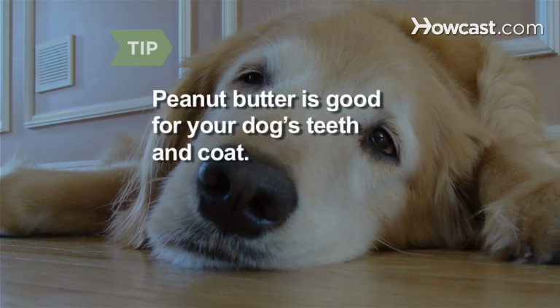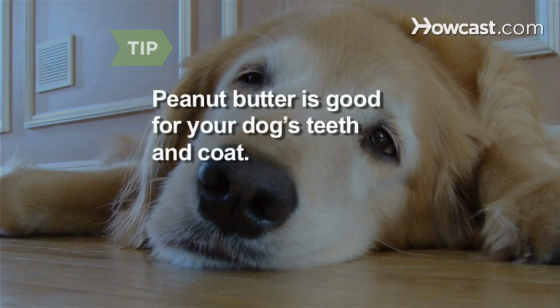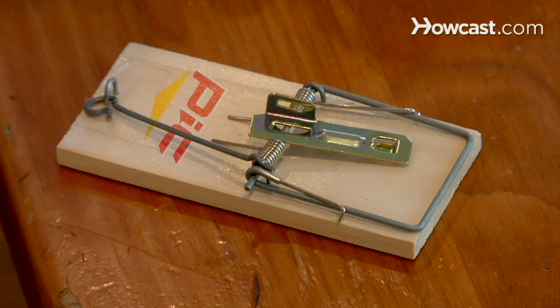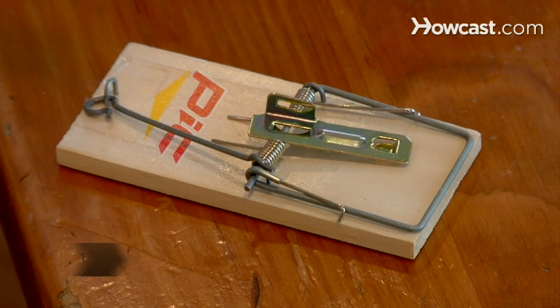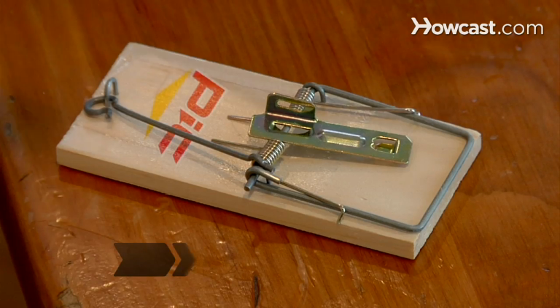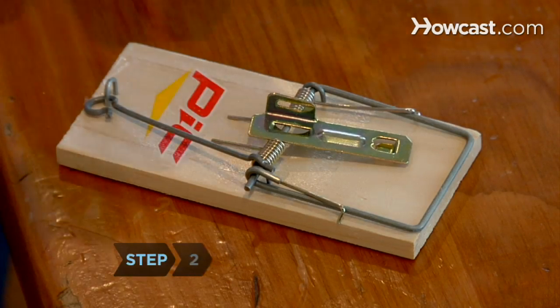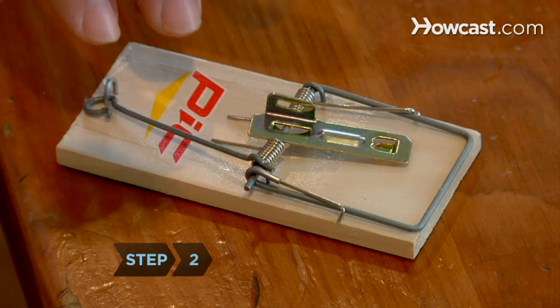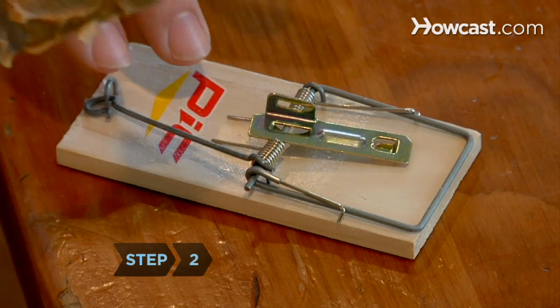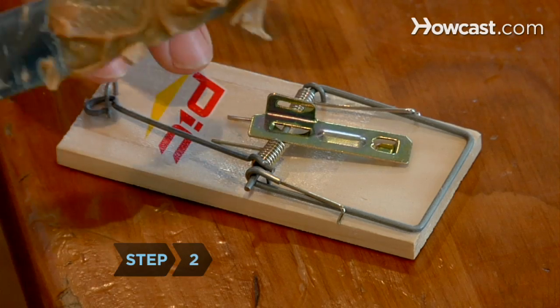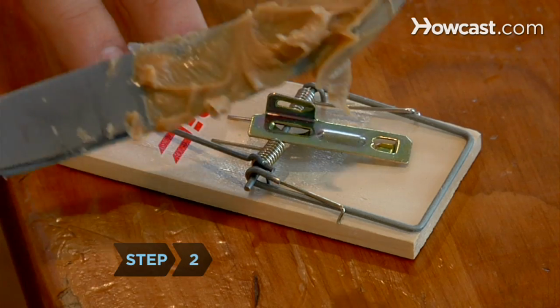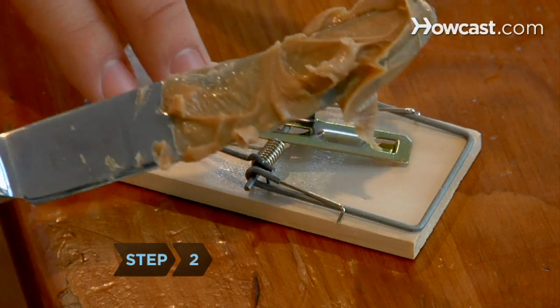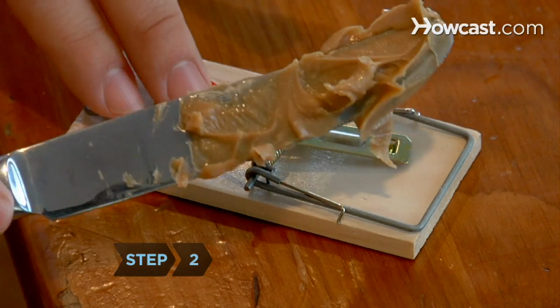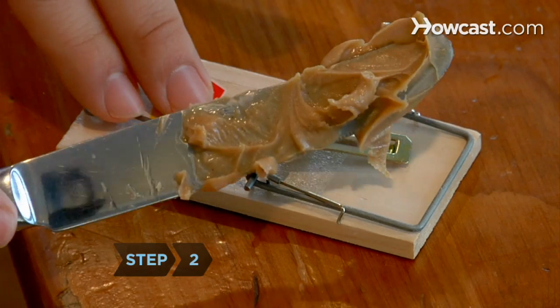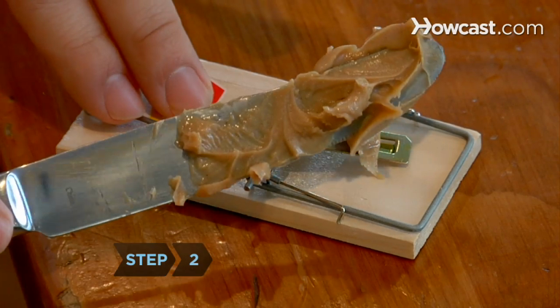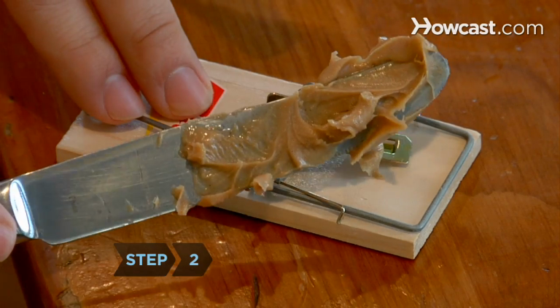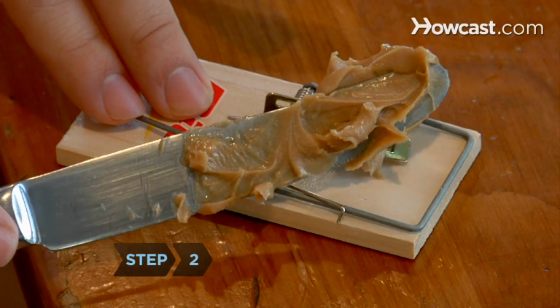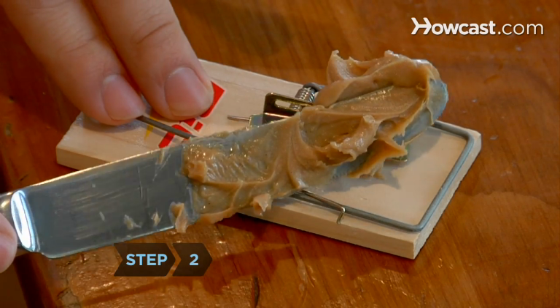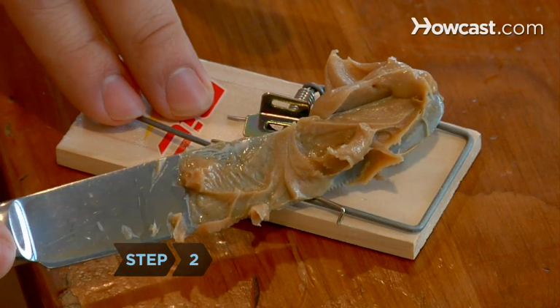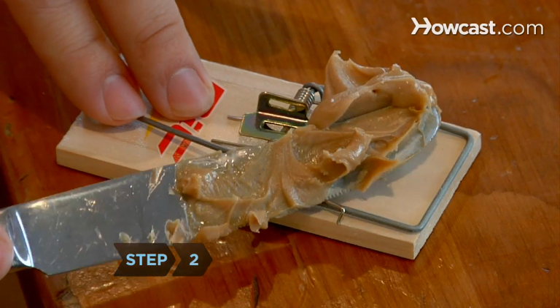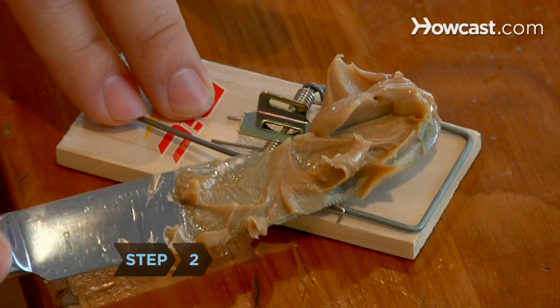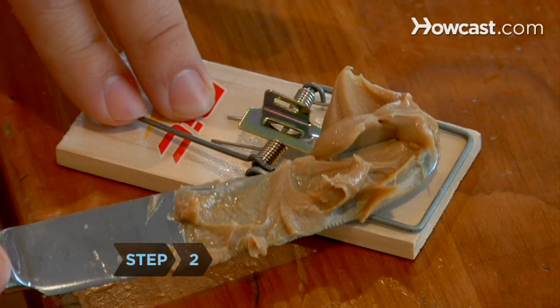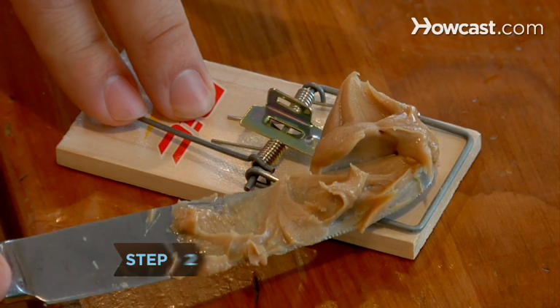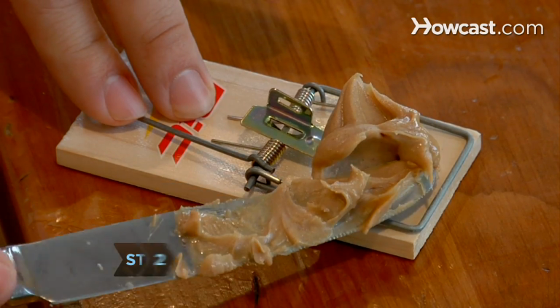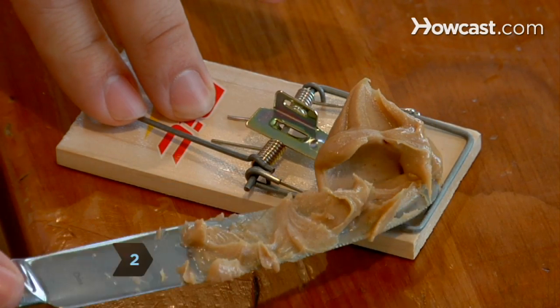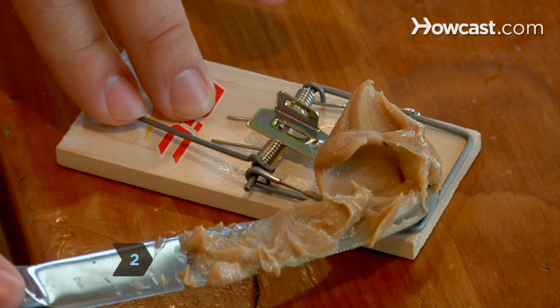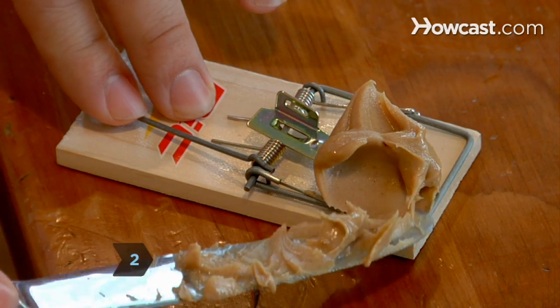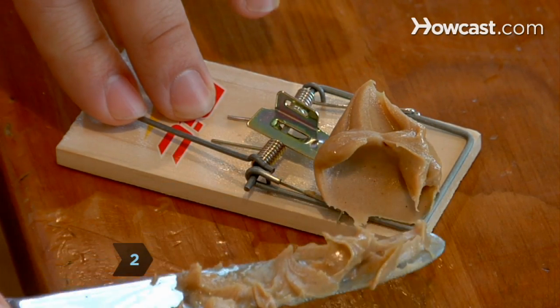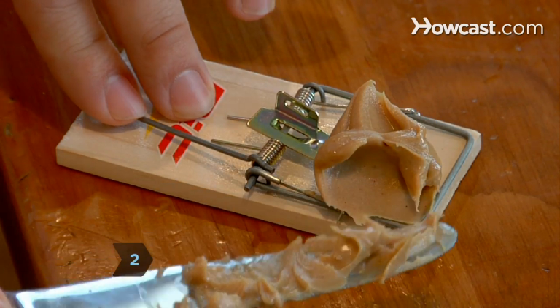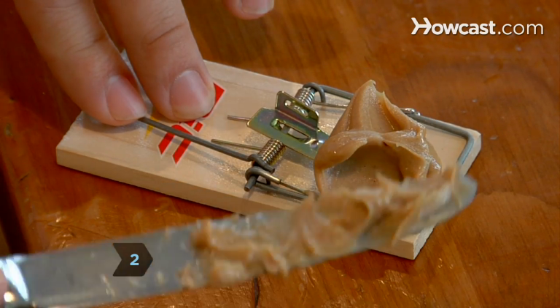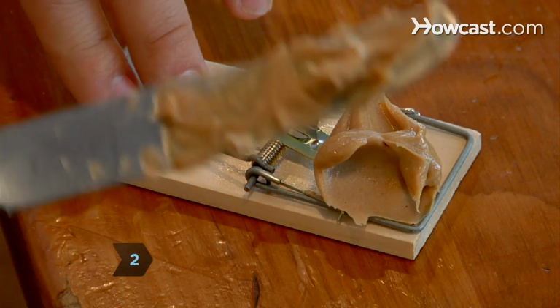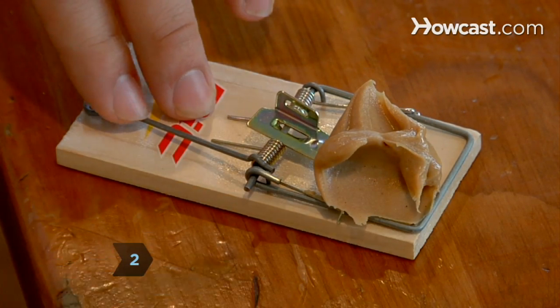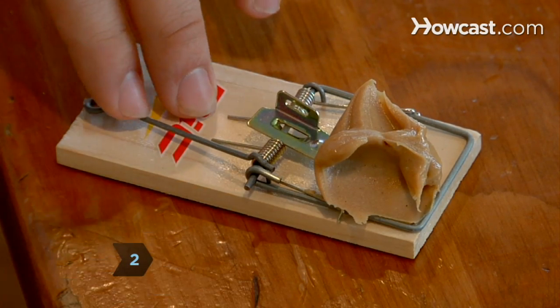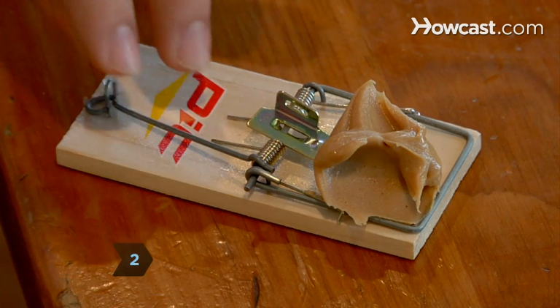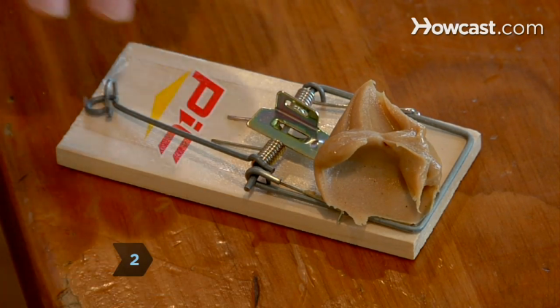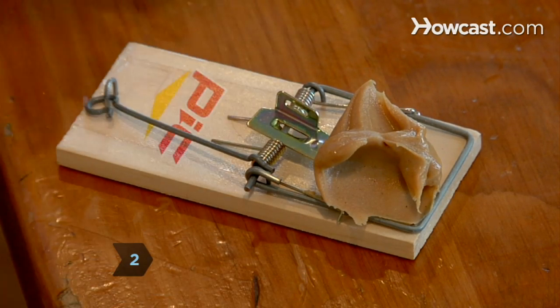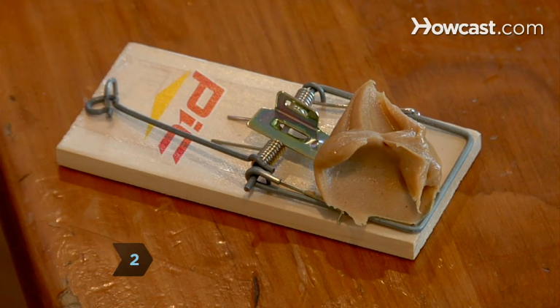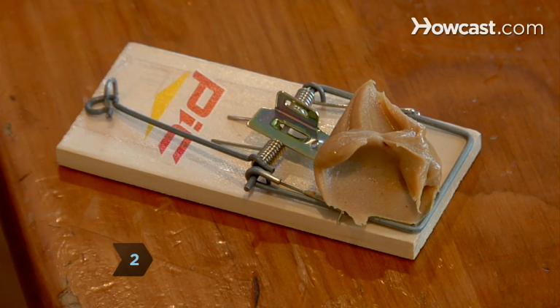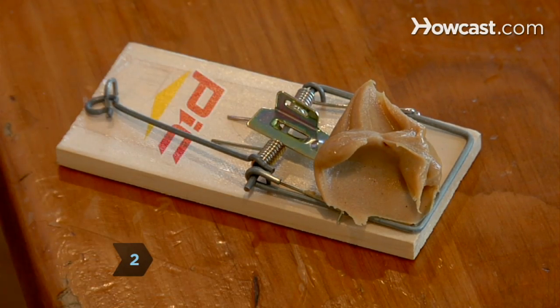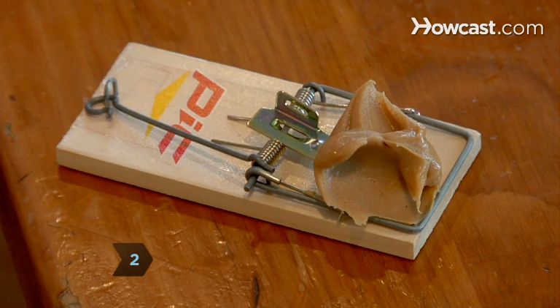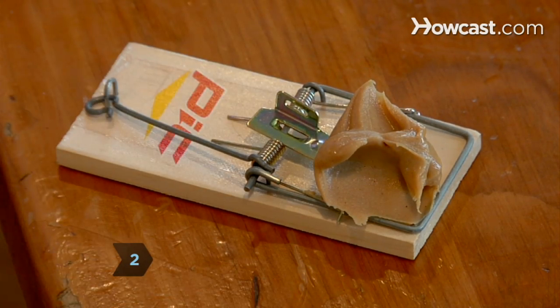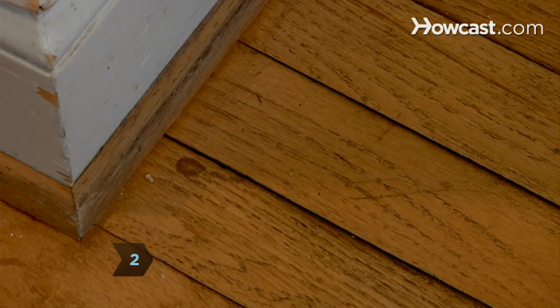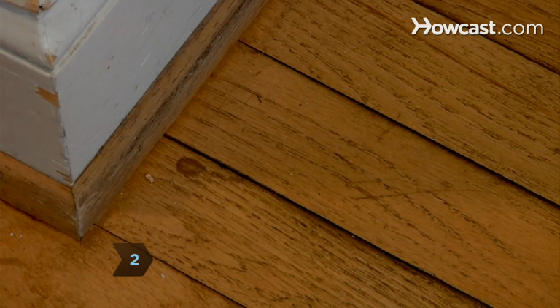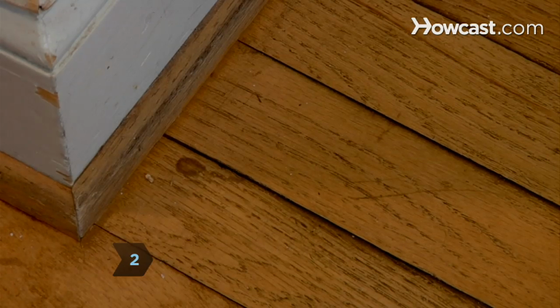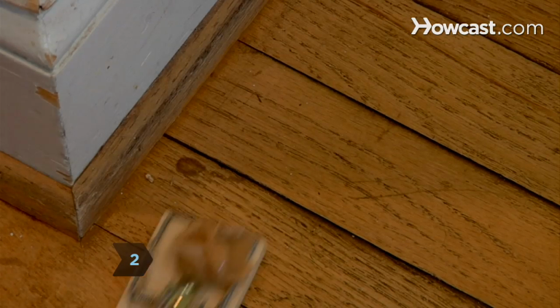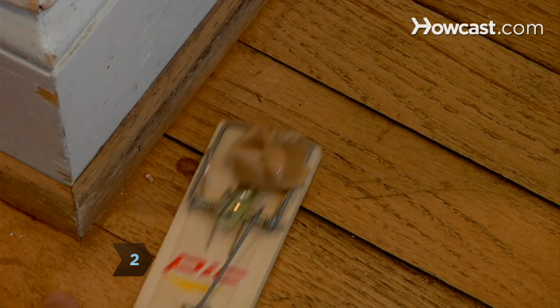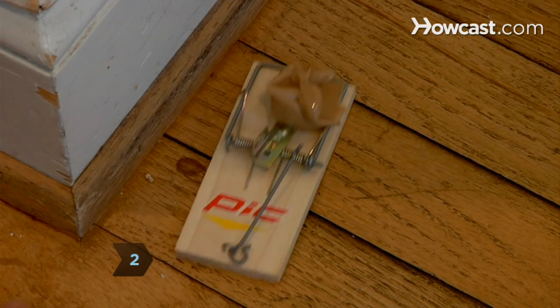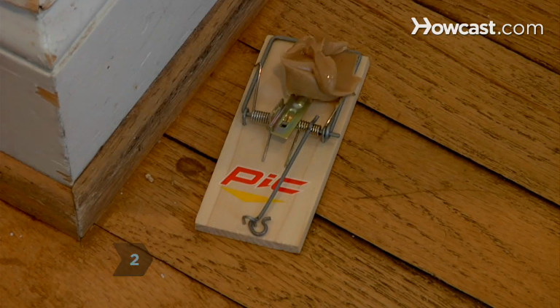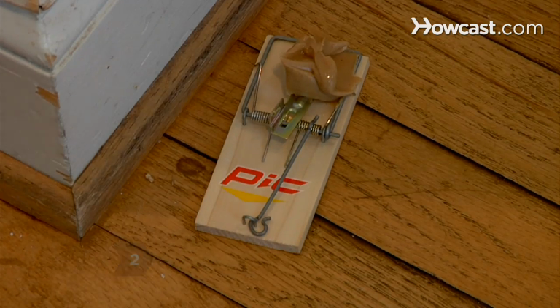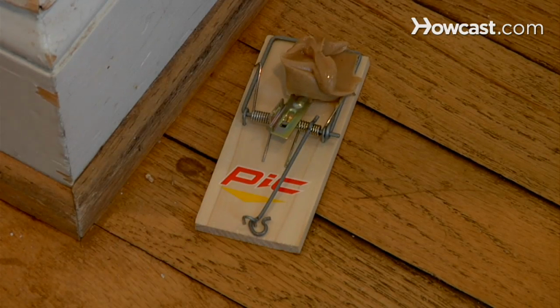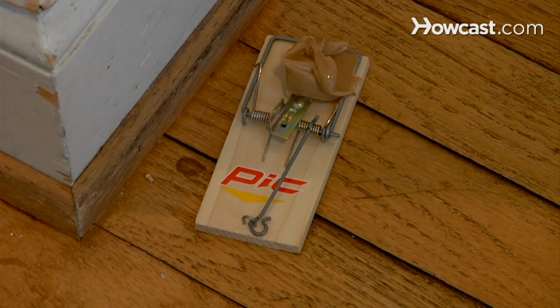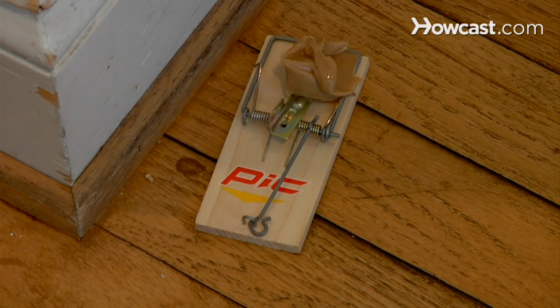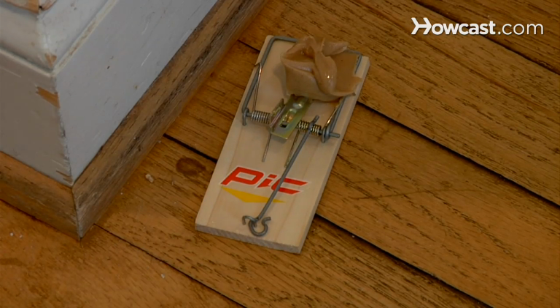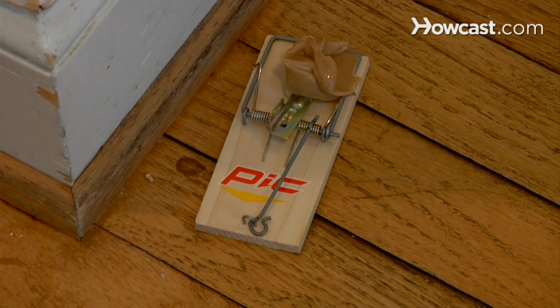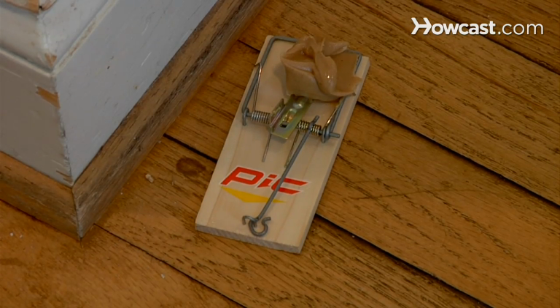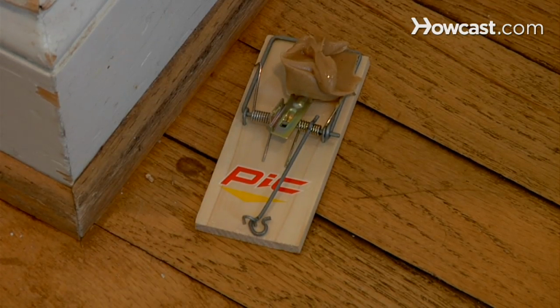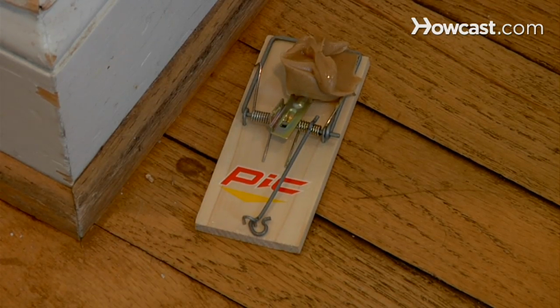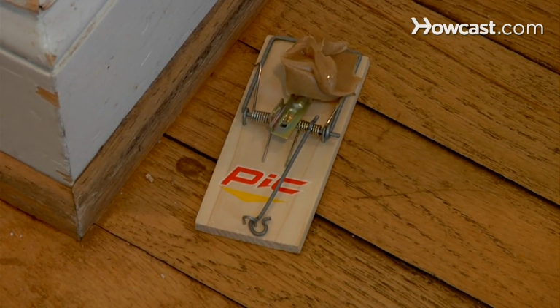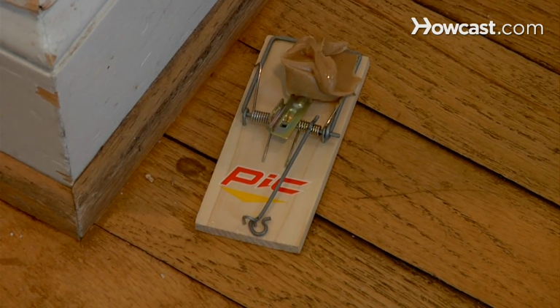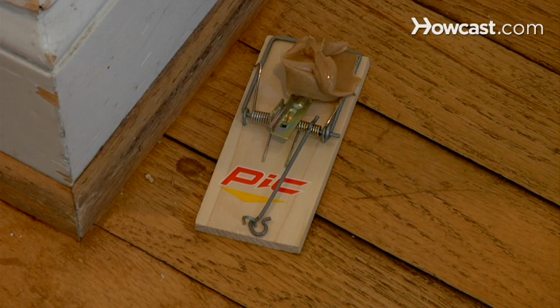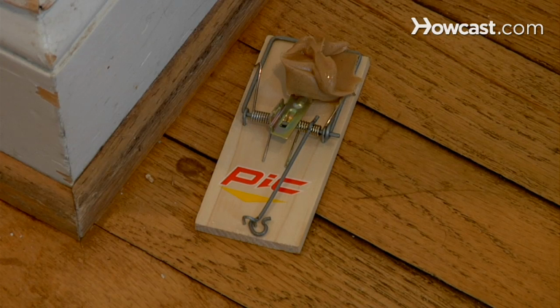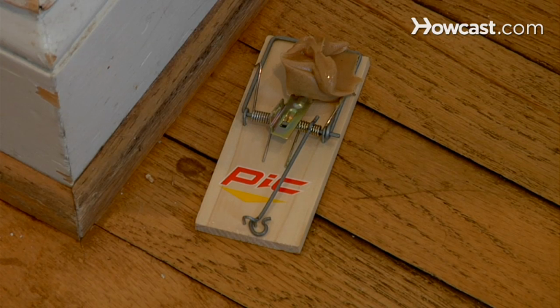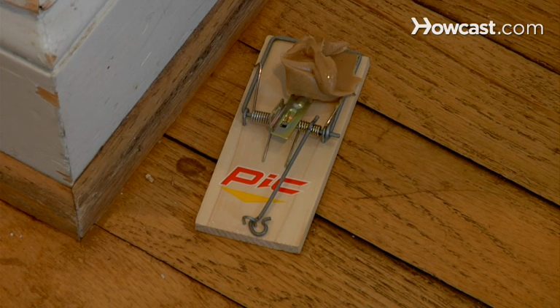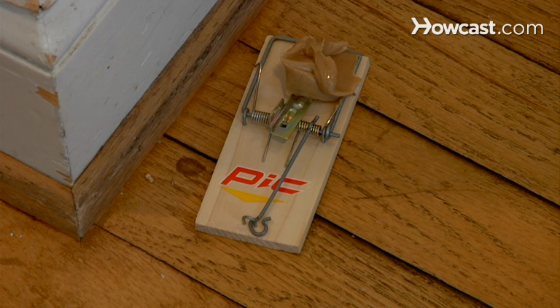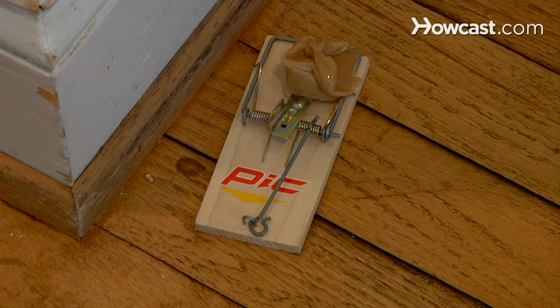Step 2. Use peanut butter as bait in a mousetrap. Mice prefer peanut butter over cheese, plus it's less expensive.